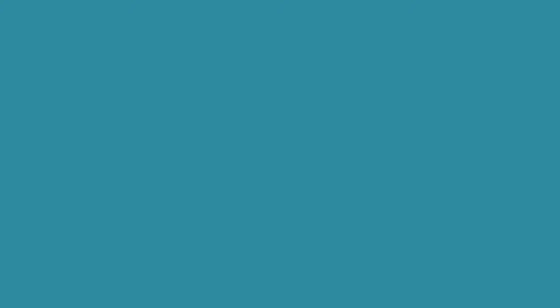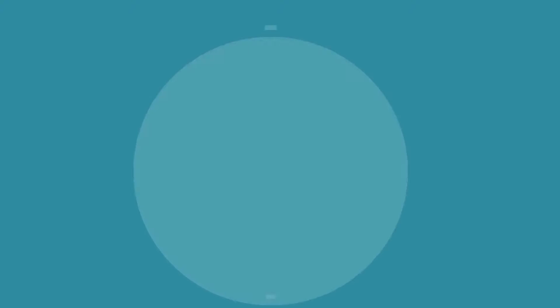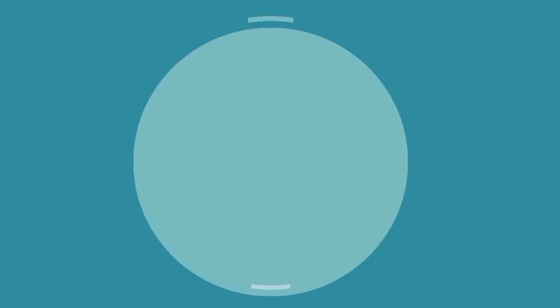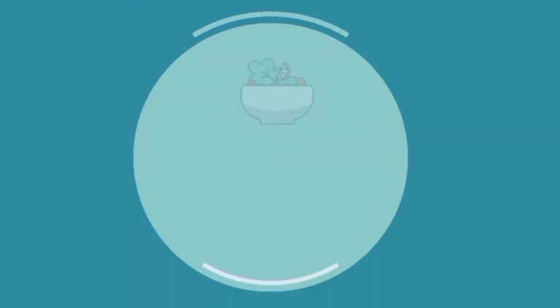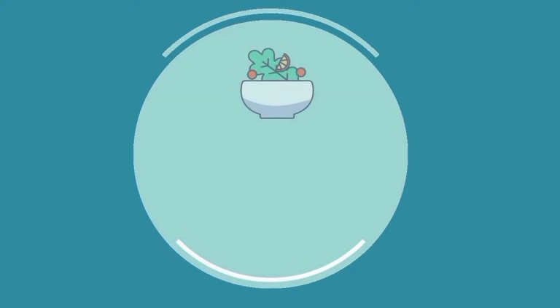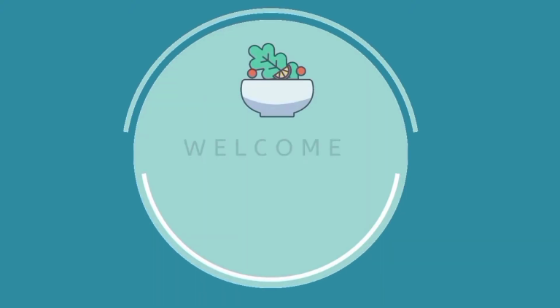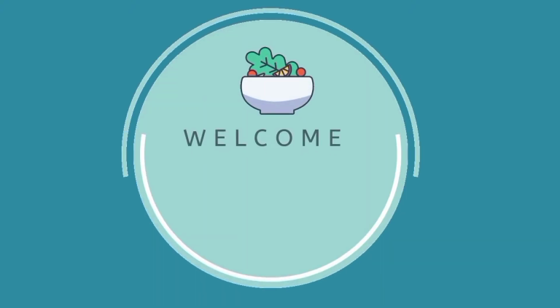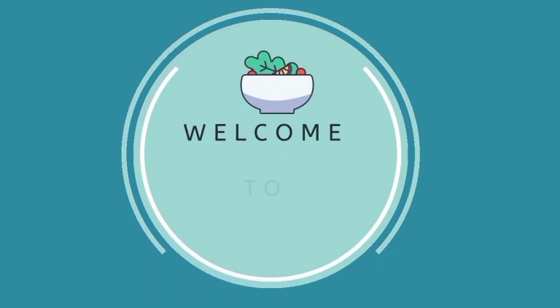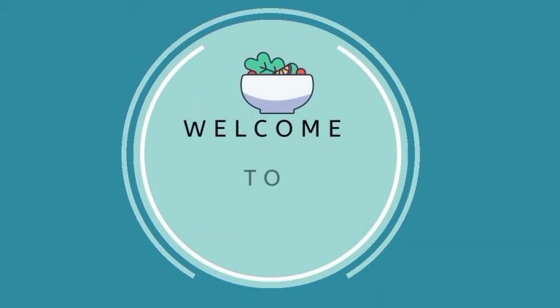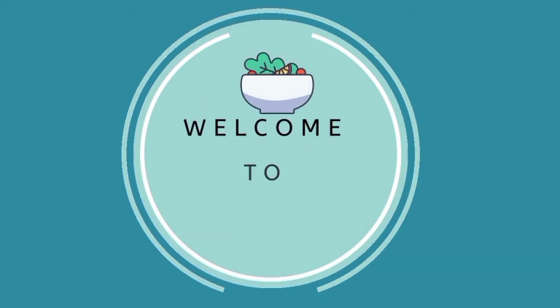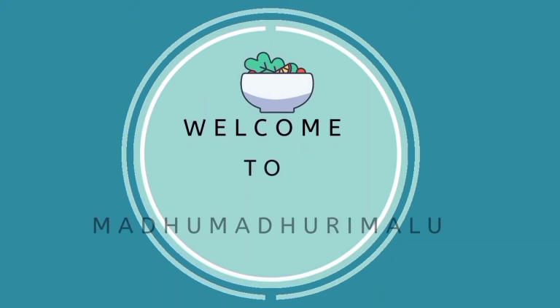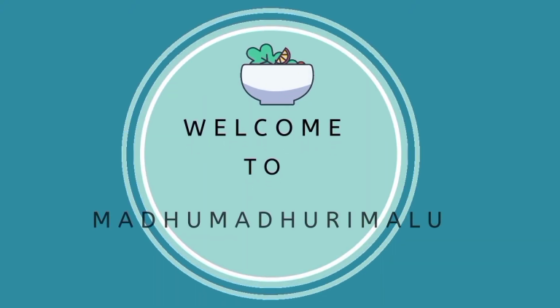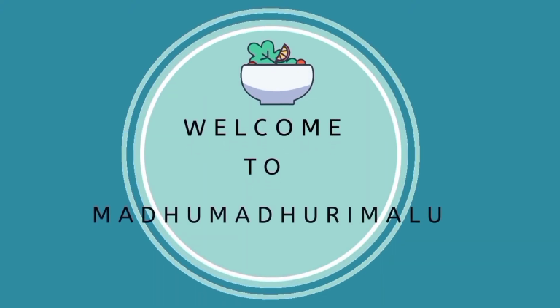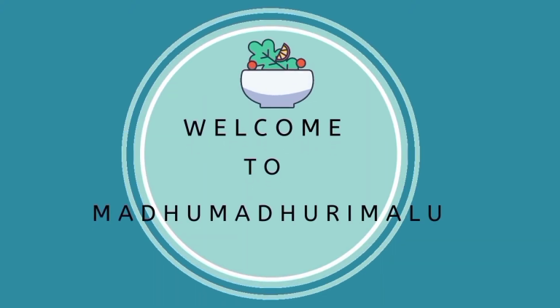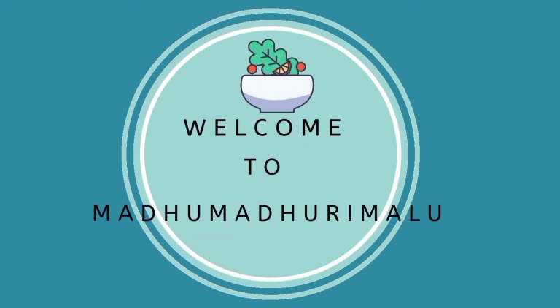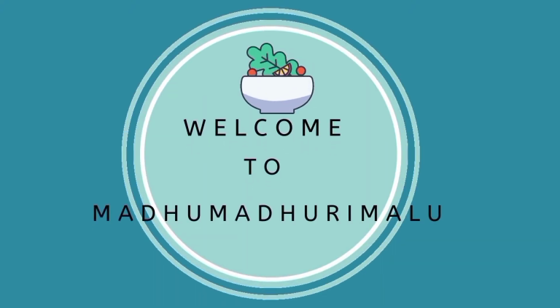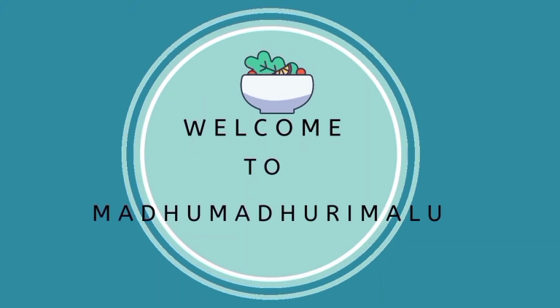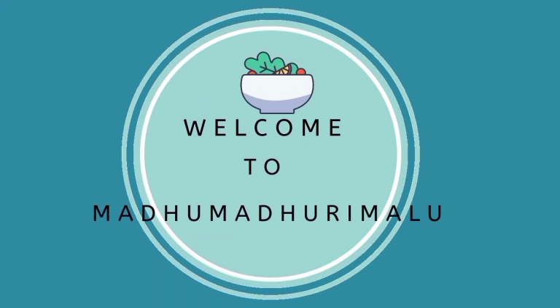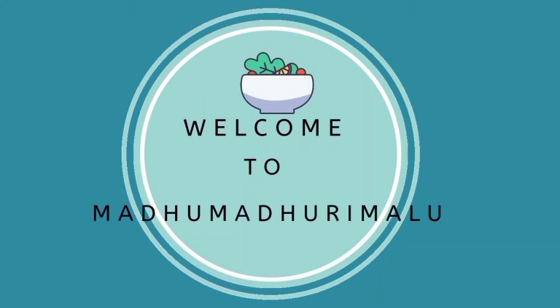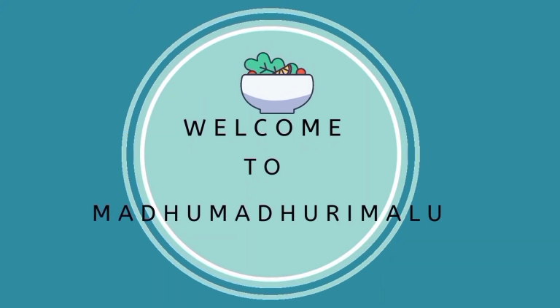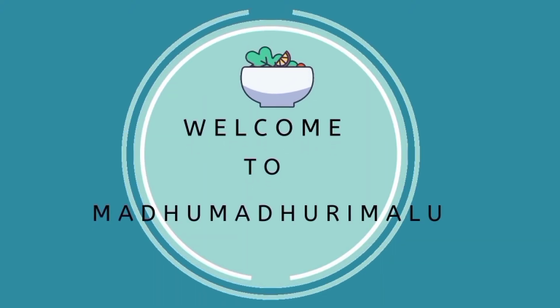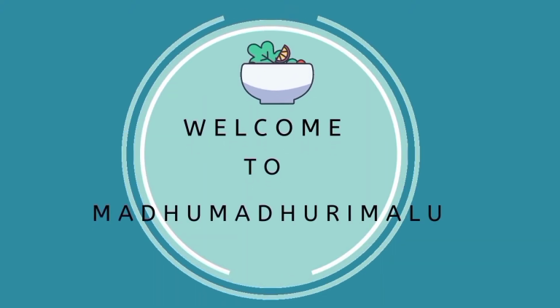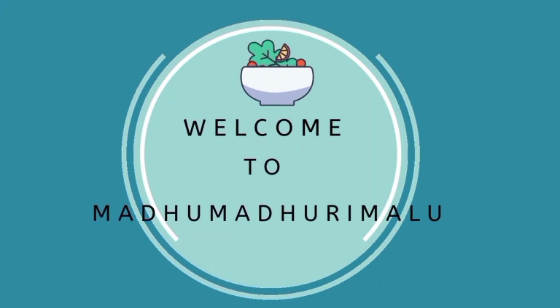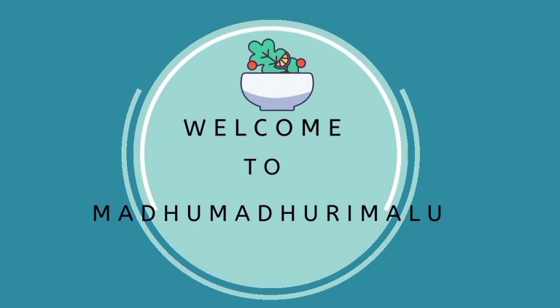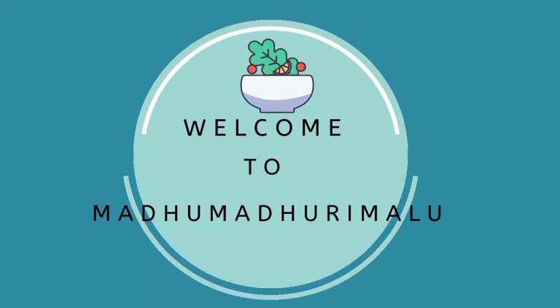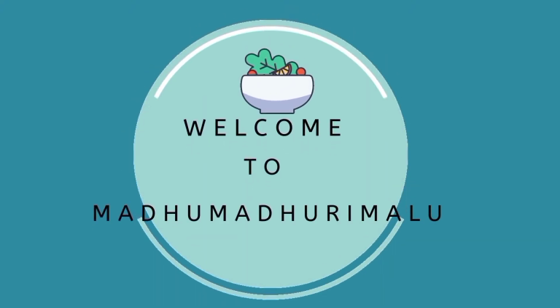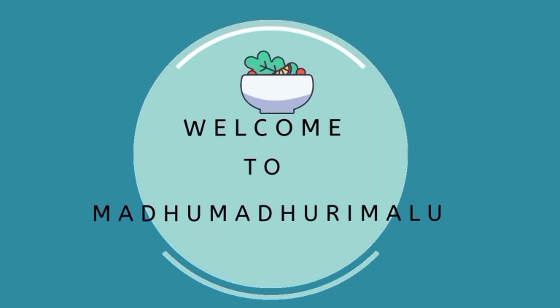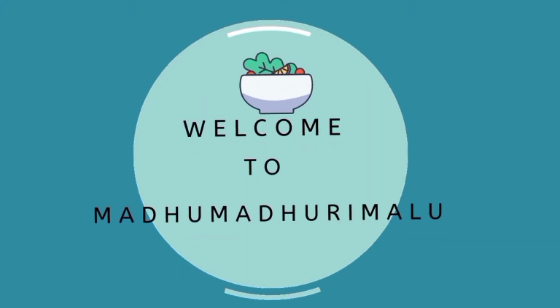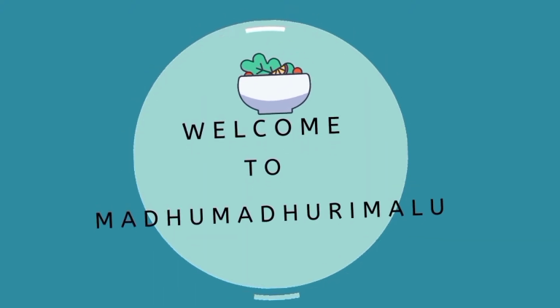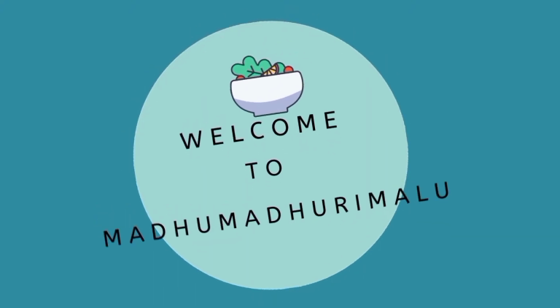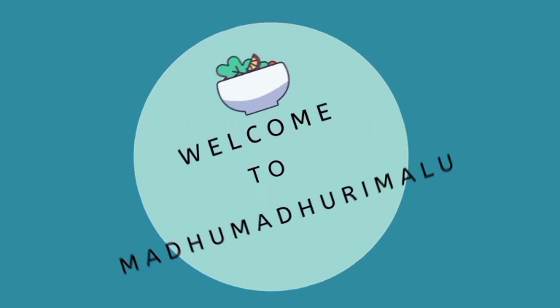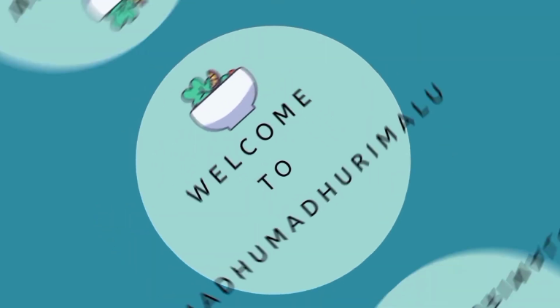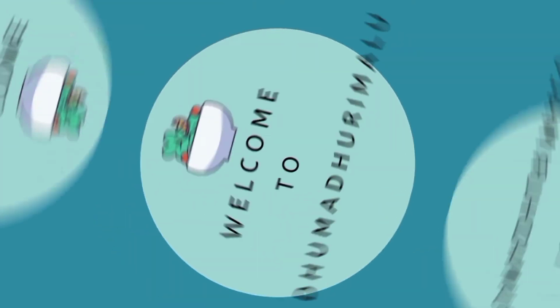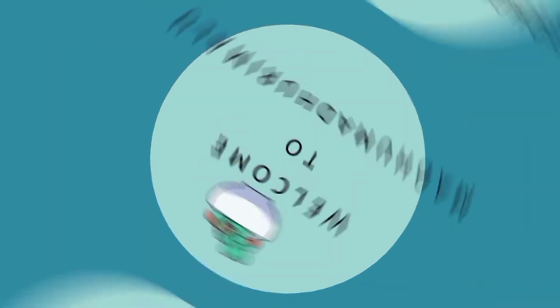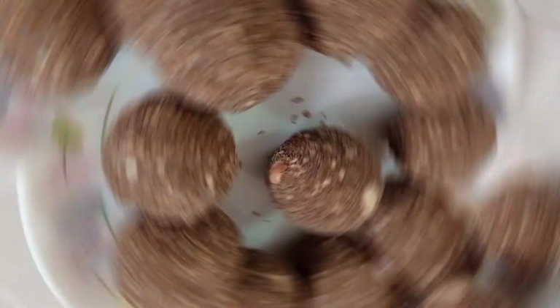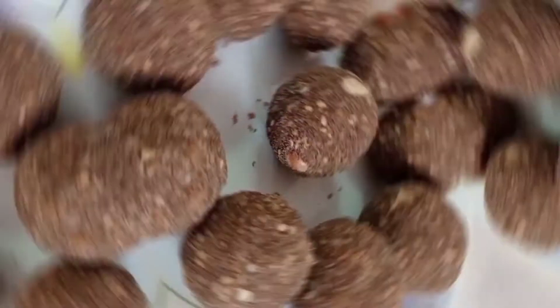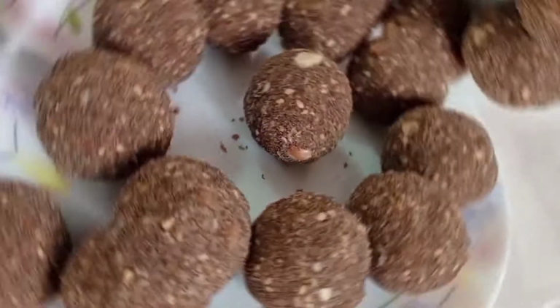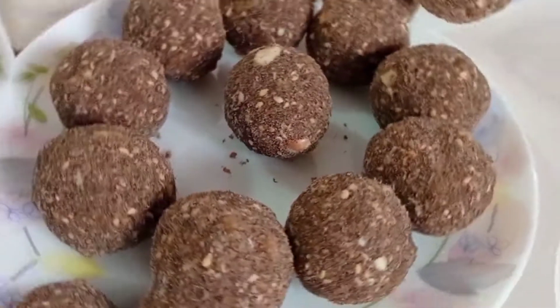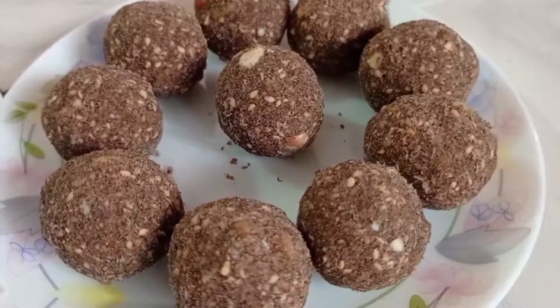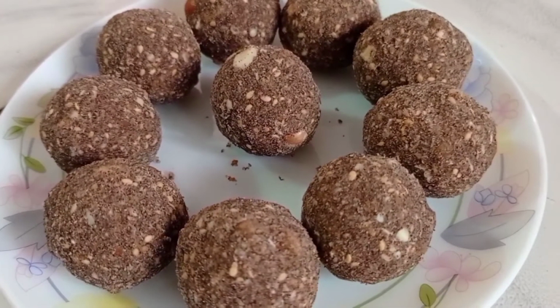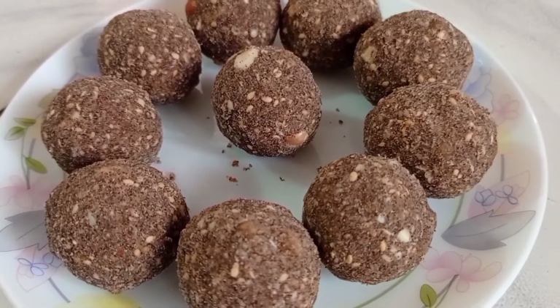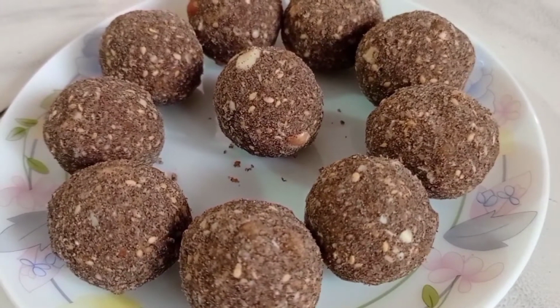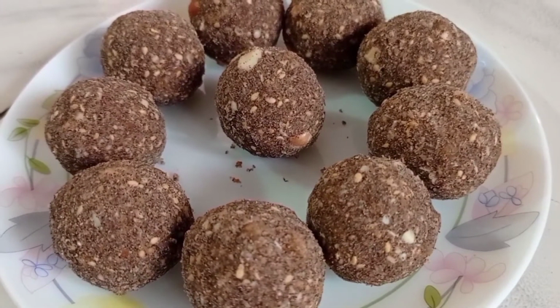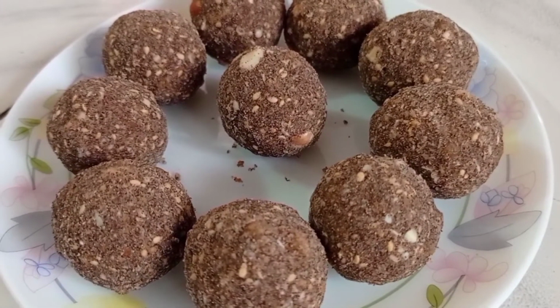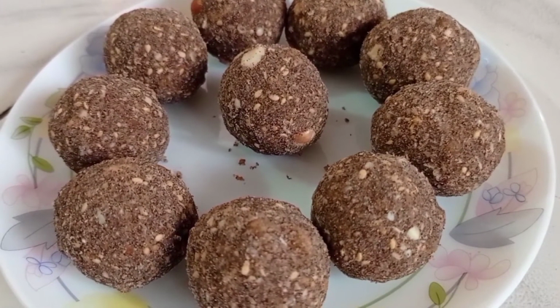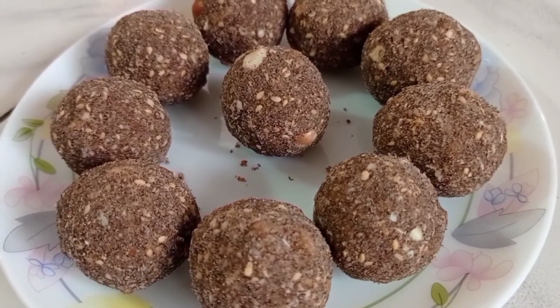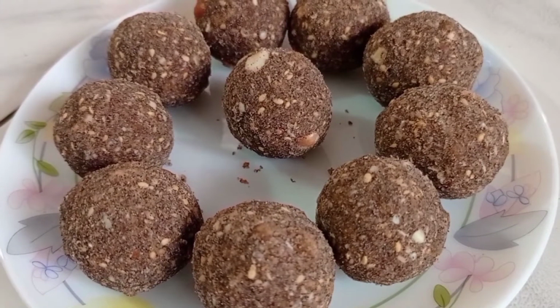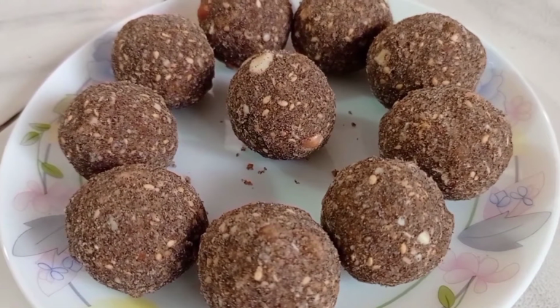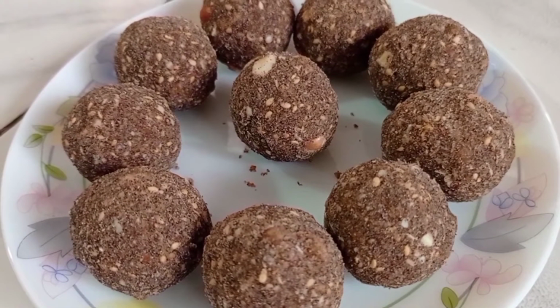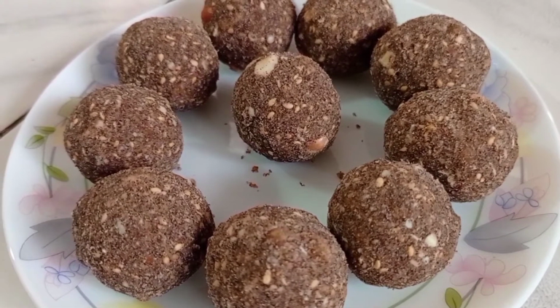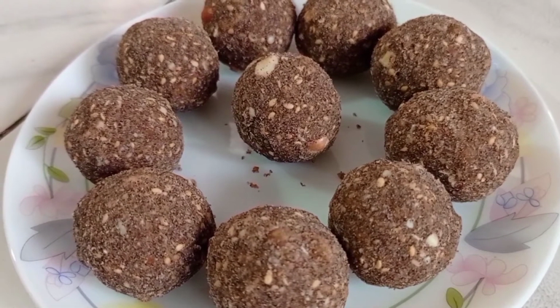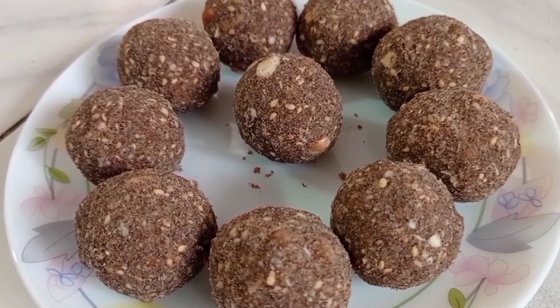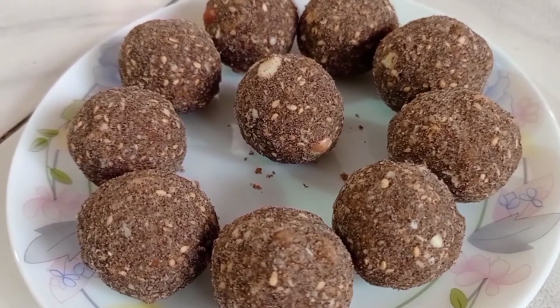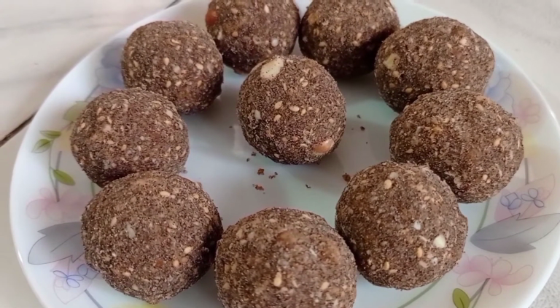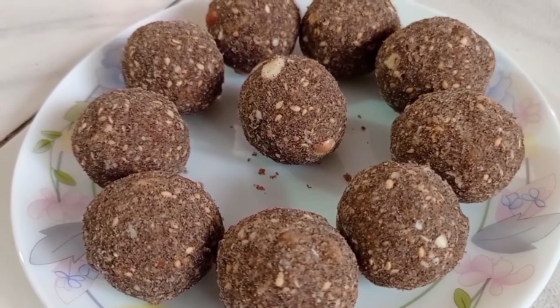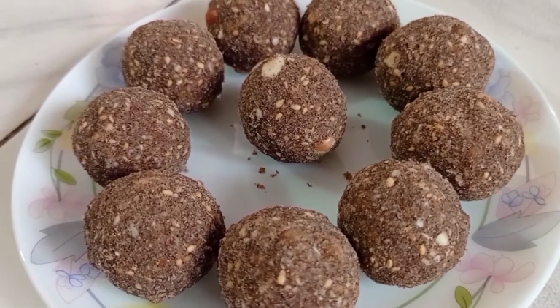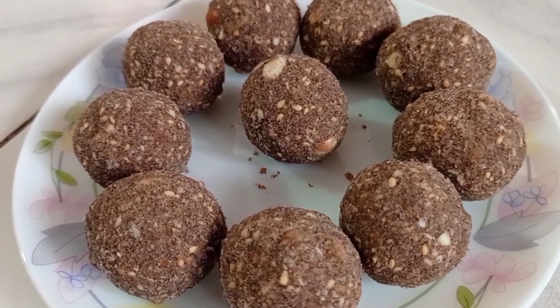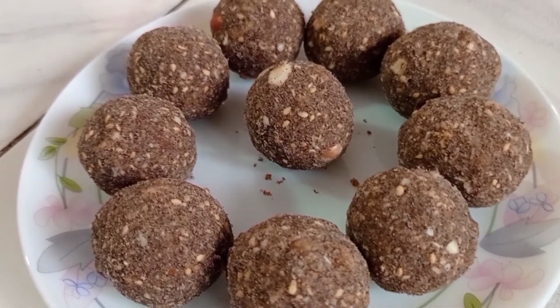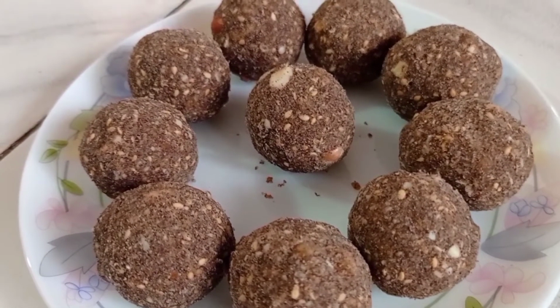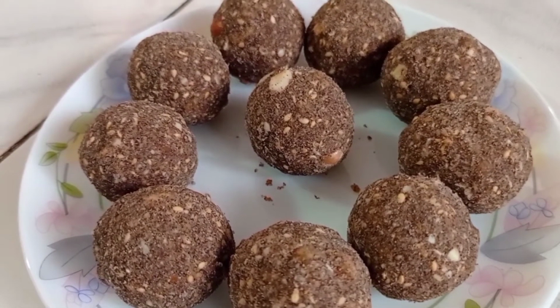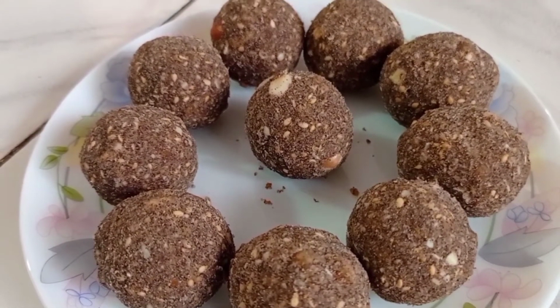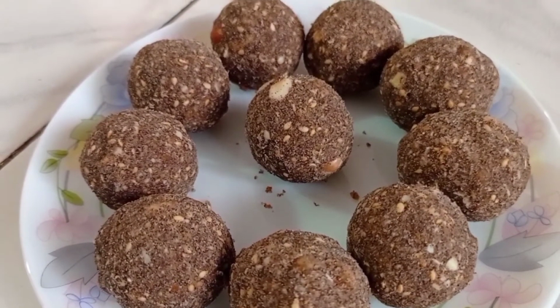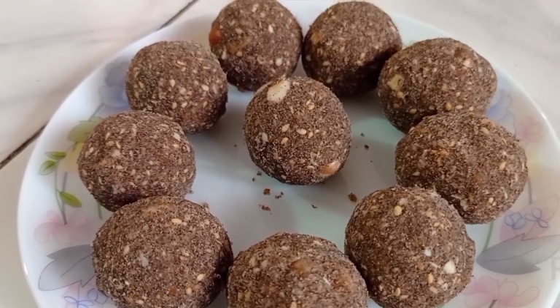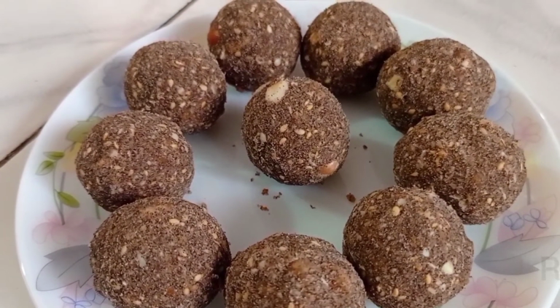Hi friends! Welcome to Madhu Madhuri Madhu. I am Madhuri. This video is going to be prepared for healthy, tasty and protein laddu.